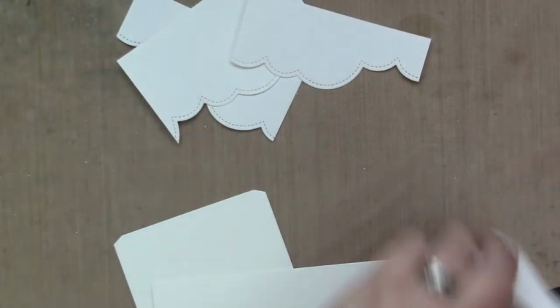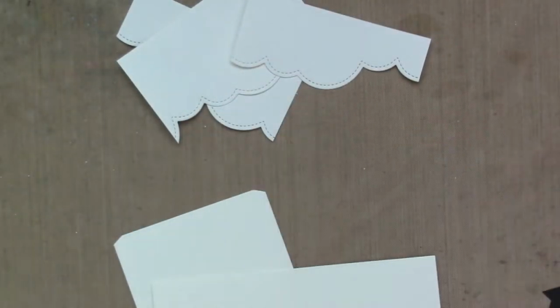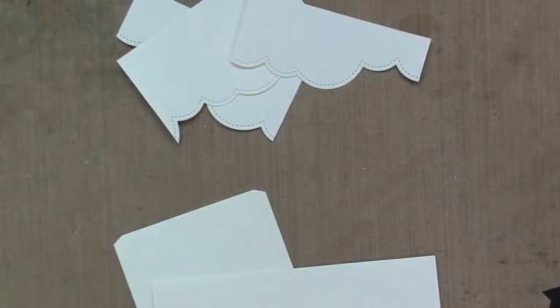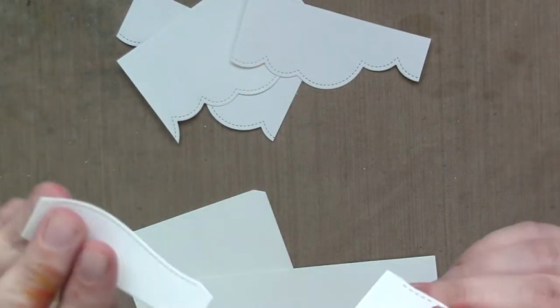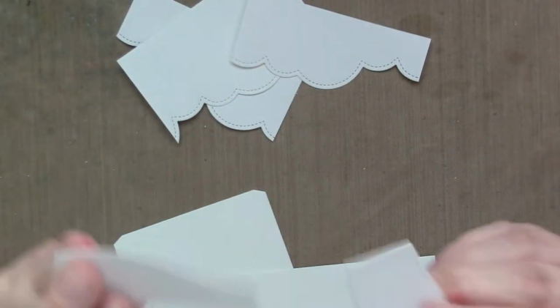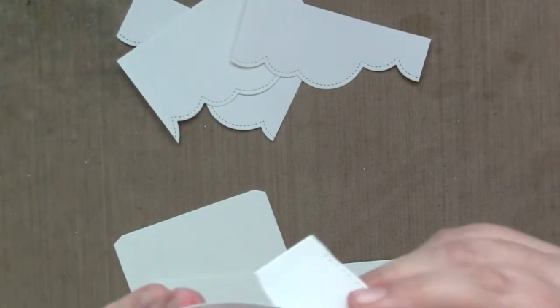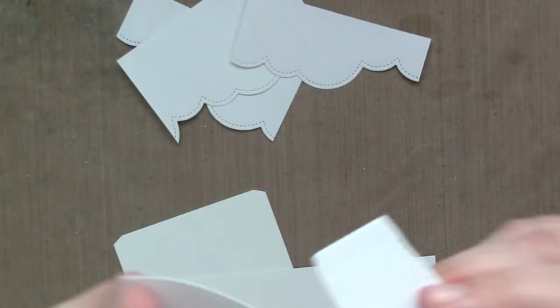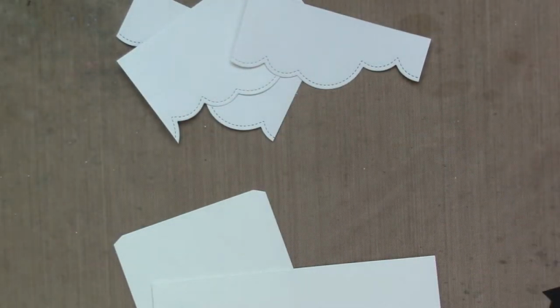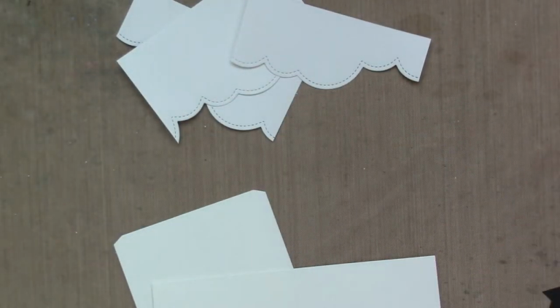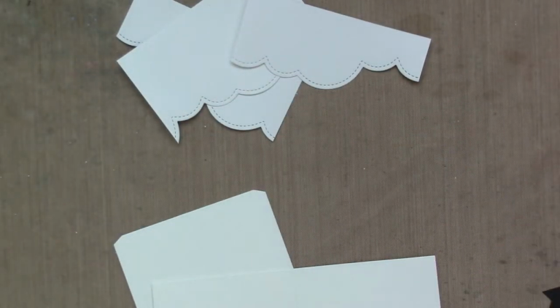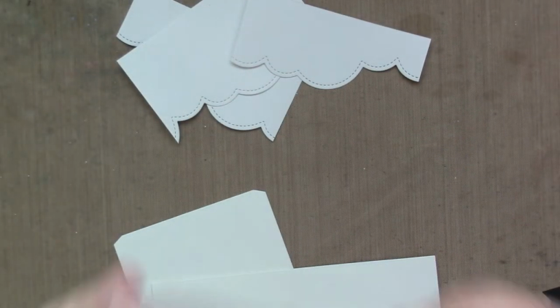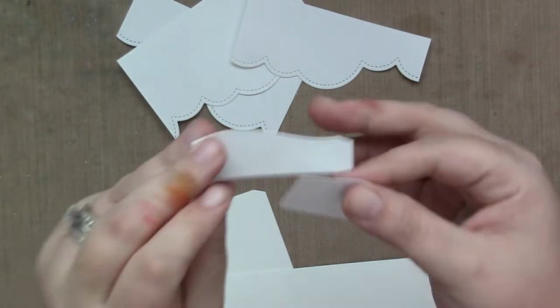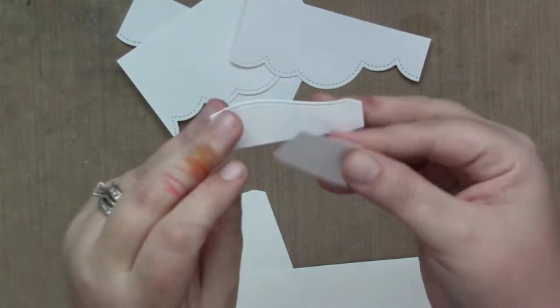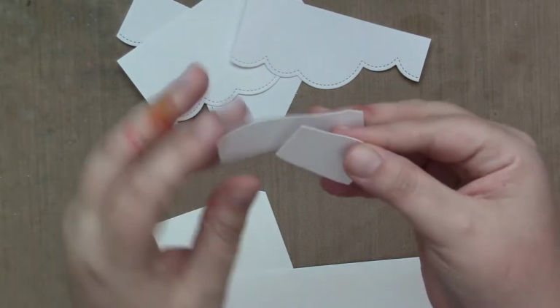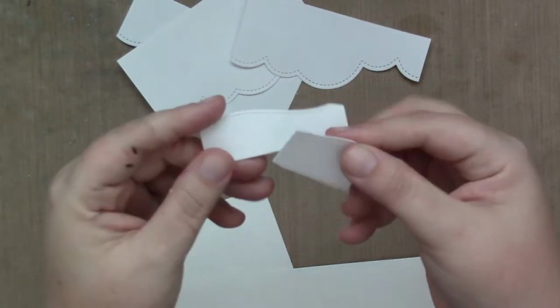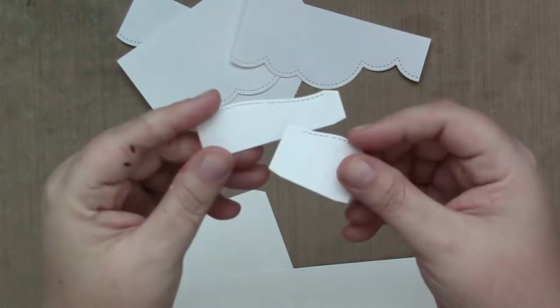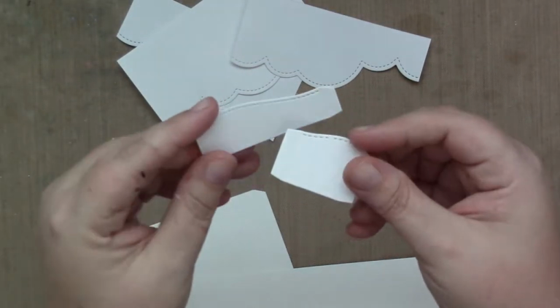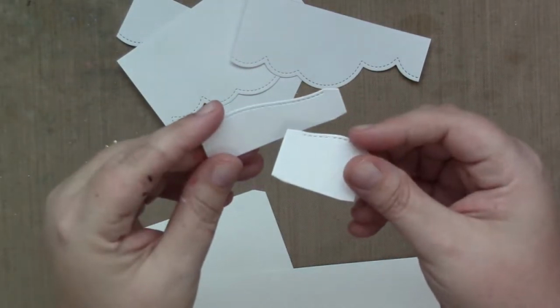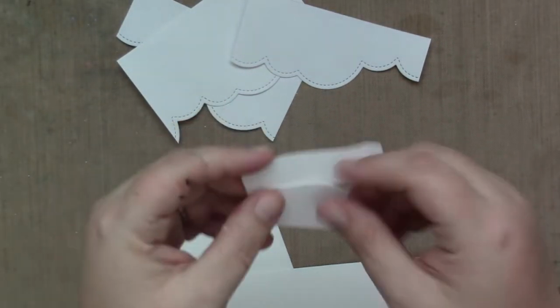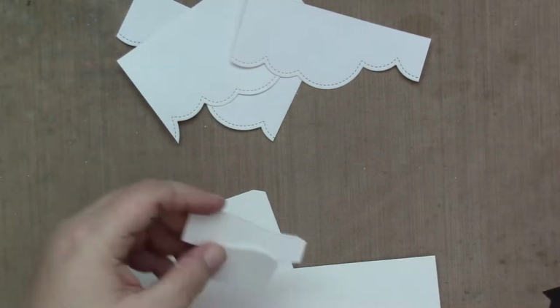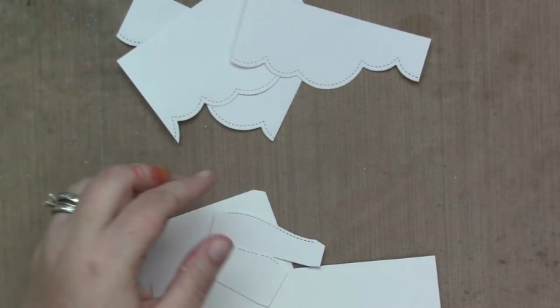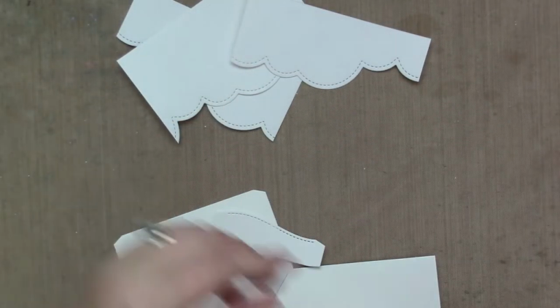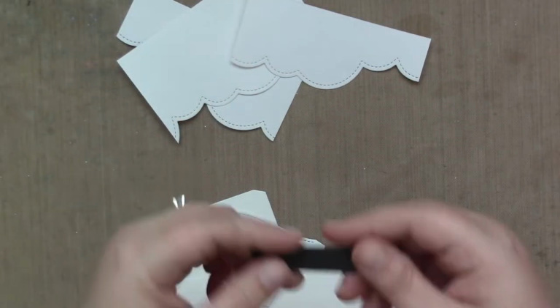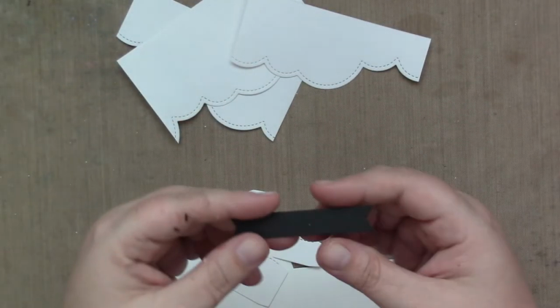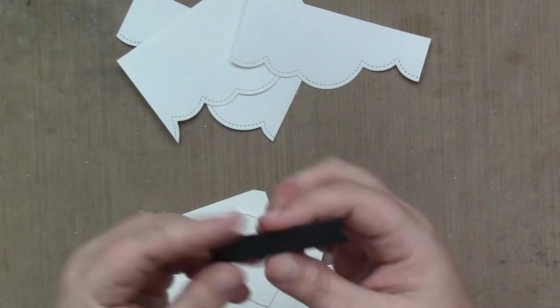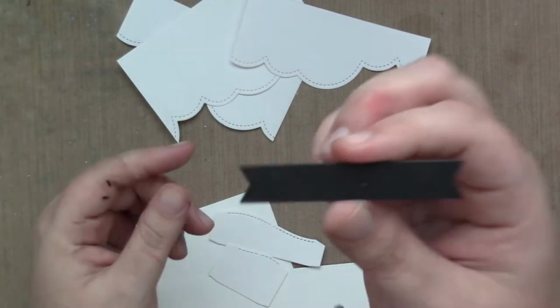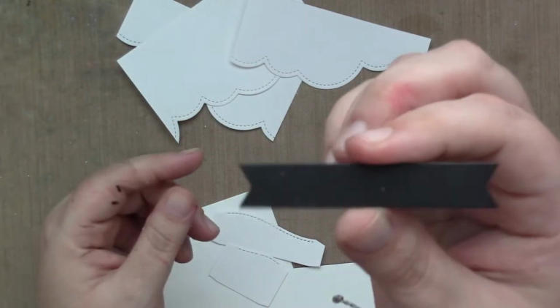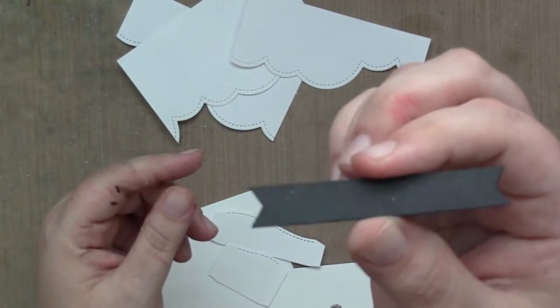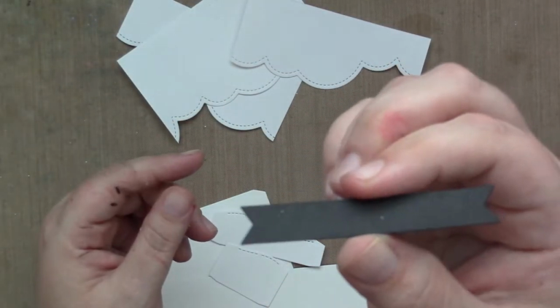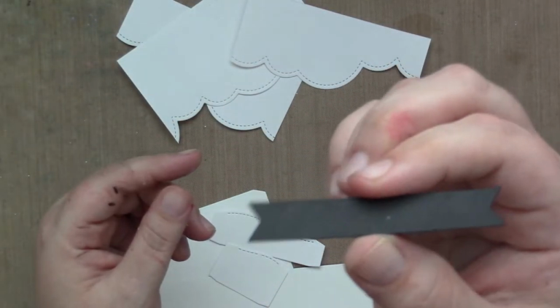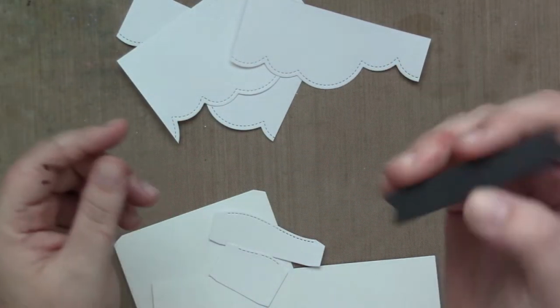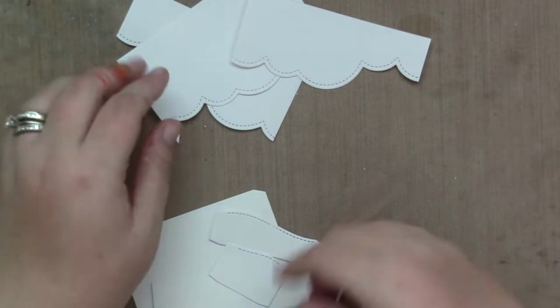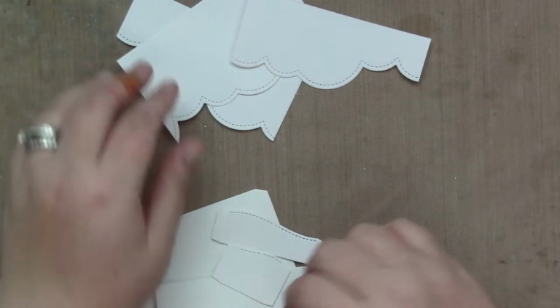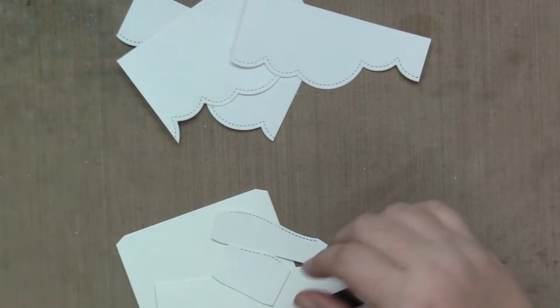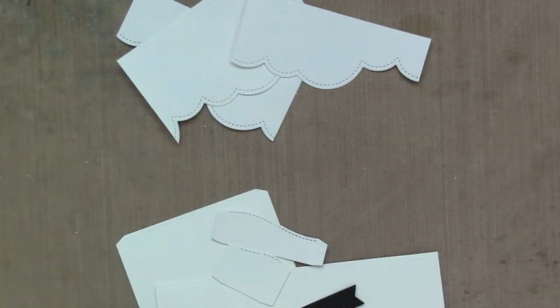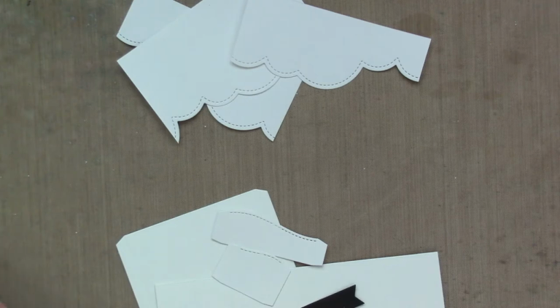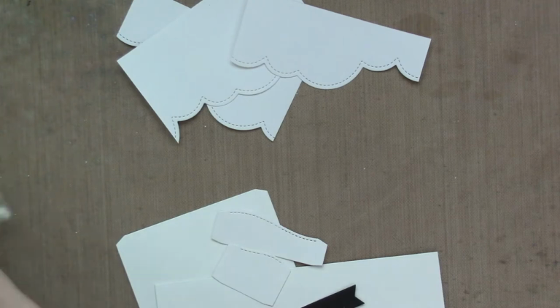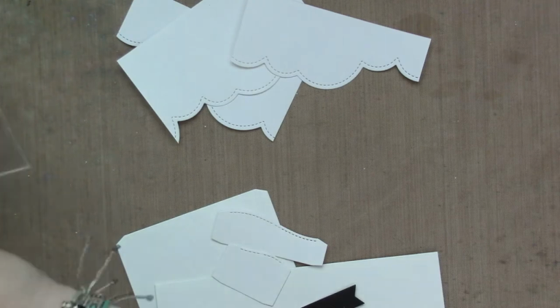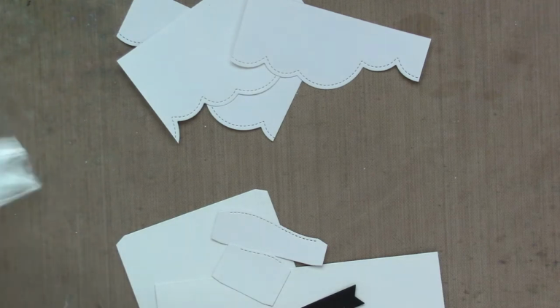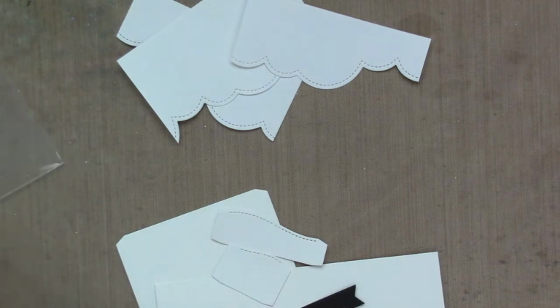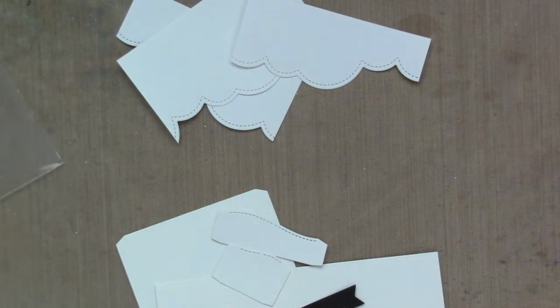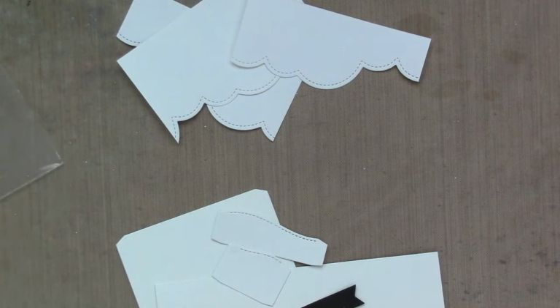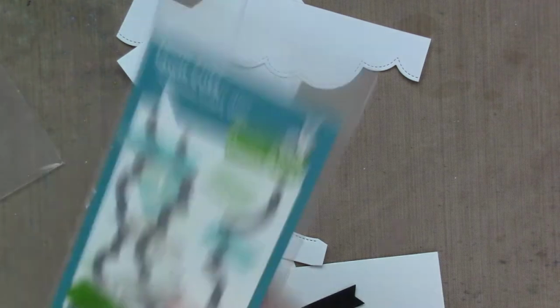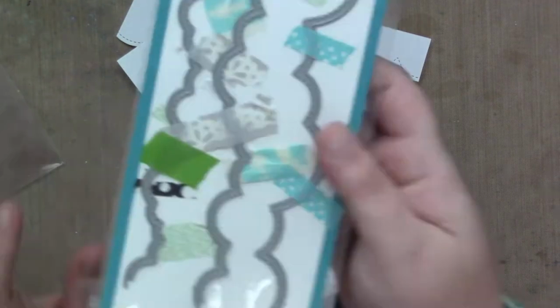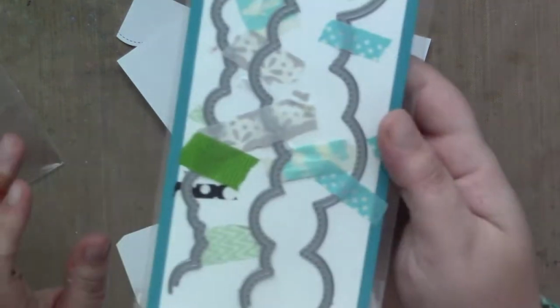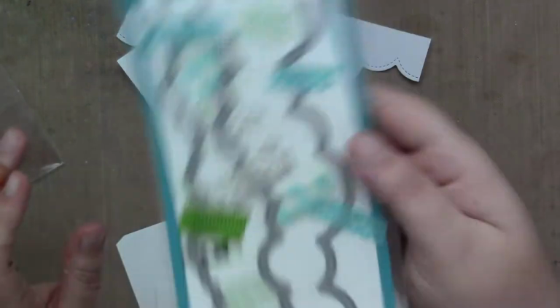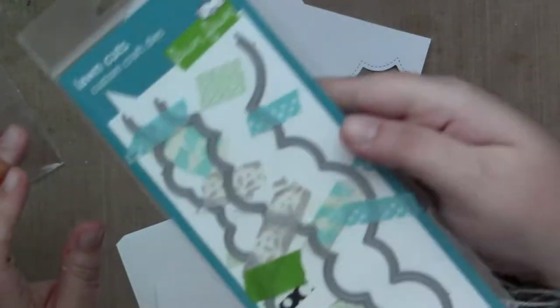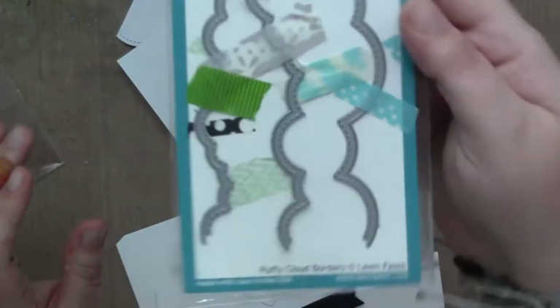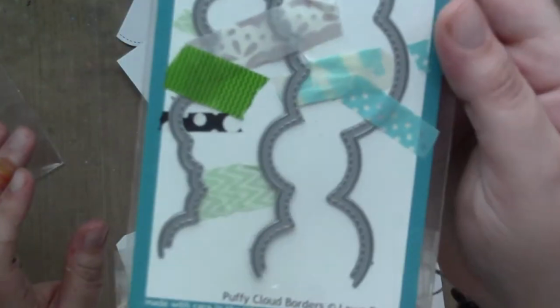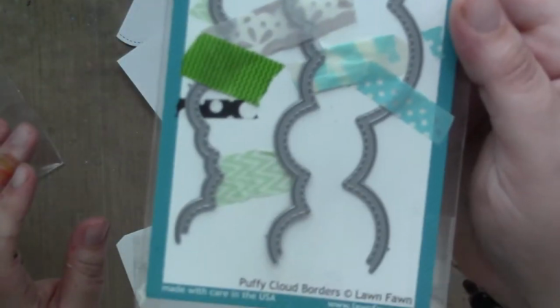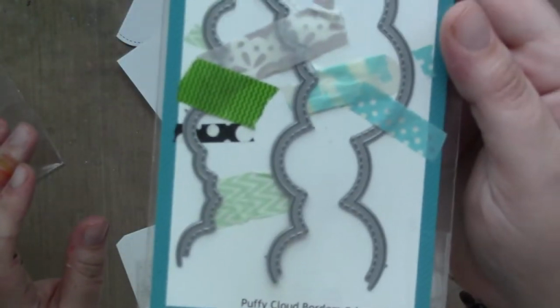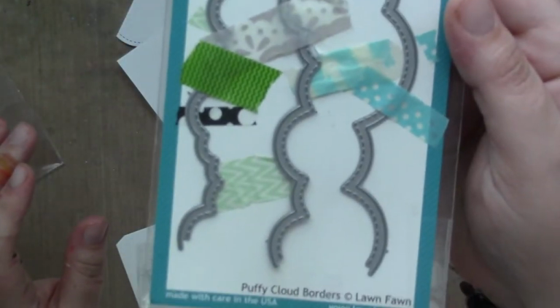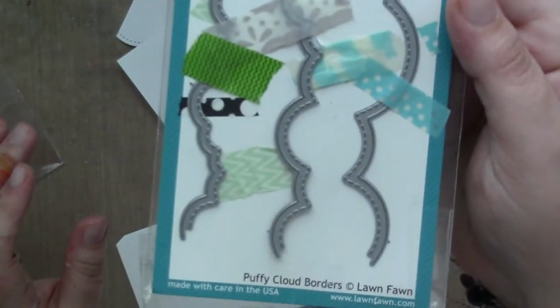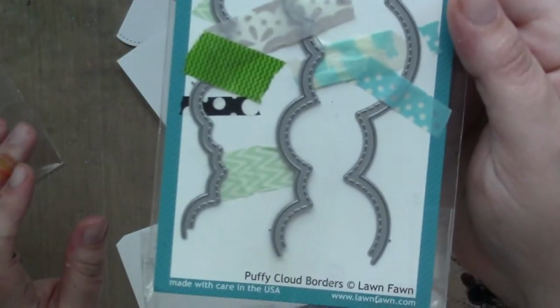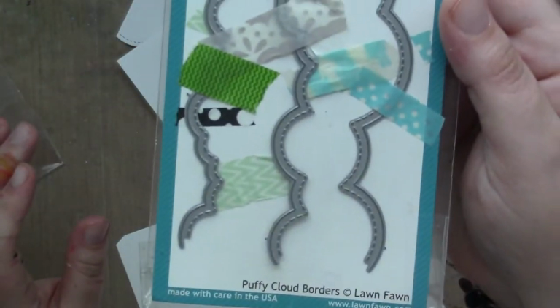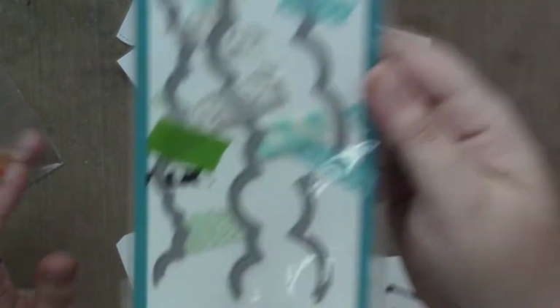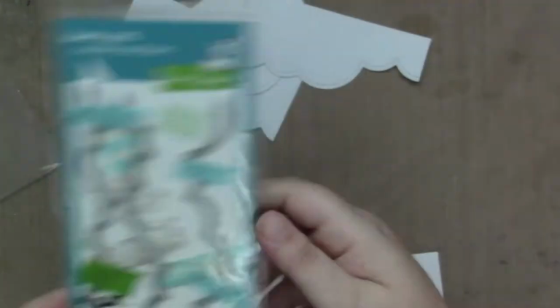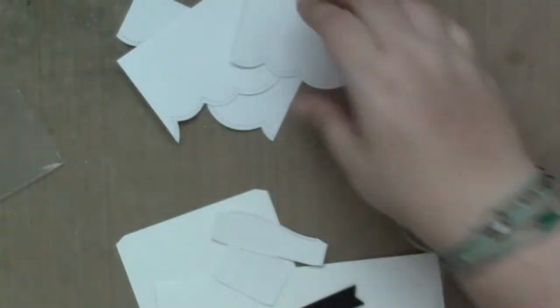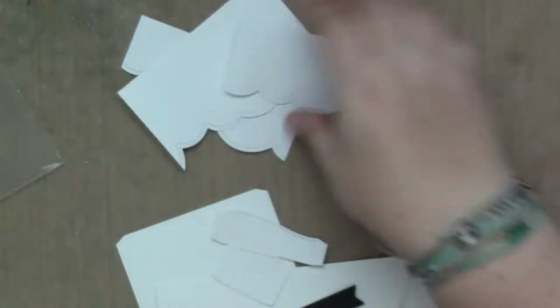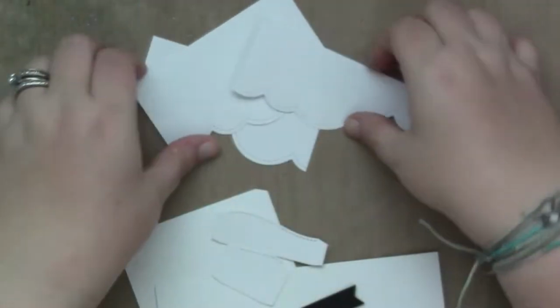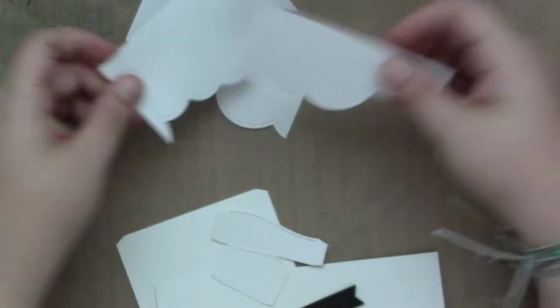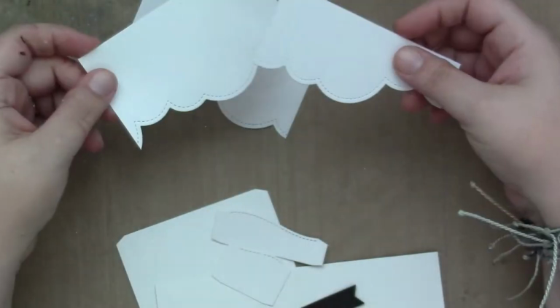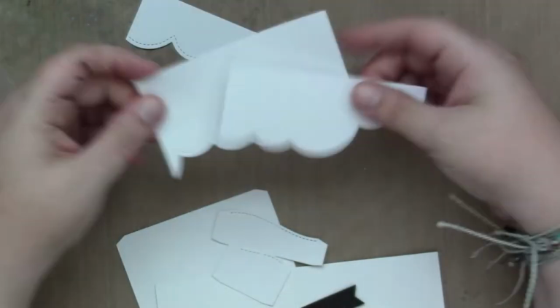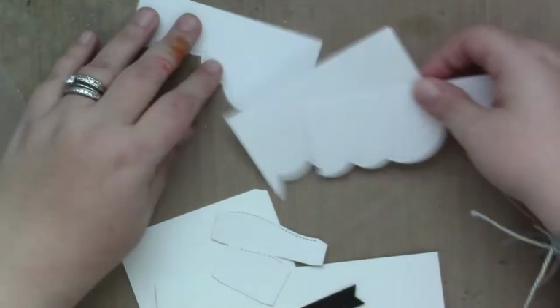Now I'm going to show you how I die cut everything with the center picture window. It's all die cut out of white, and we're going to add color.